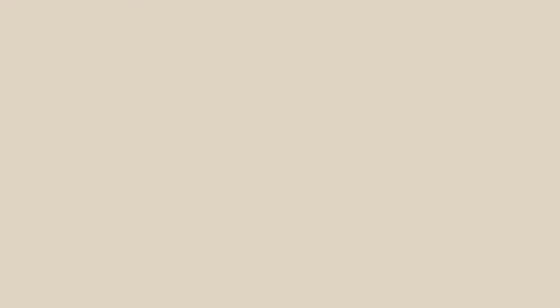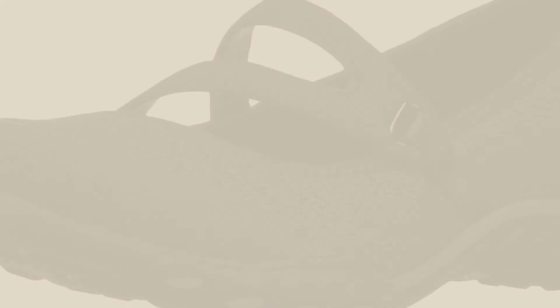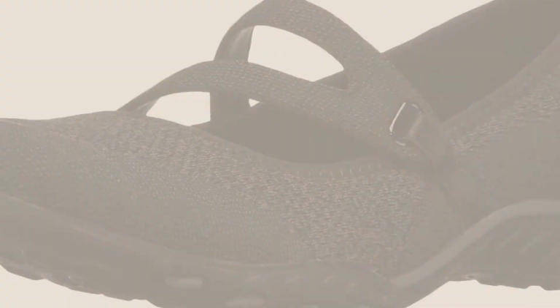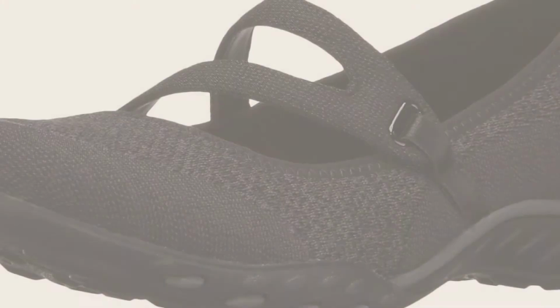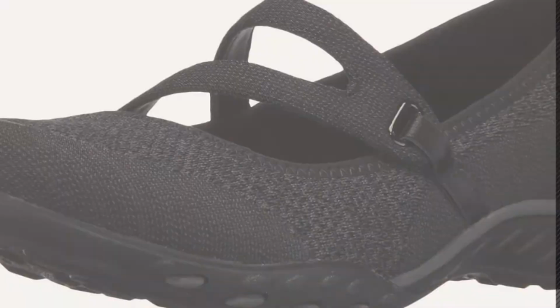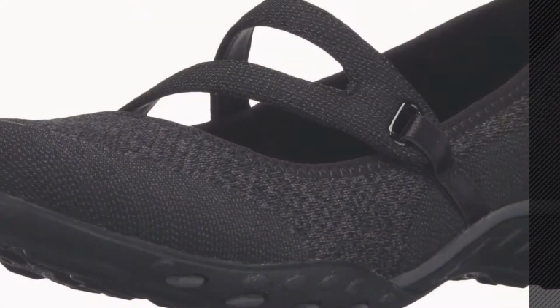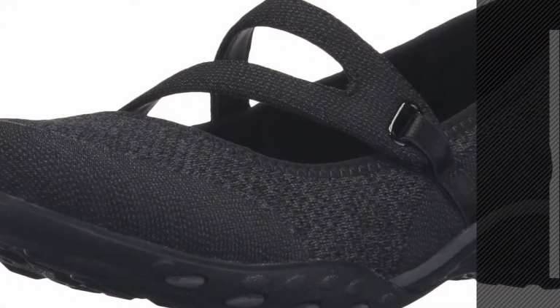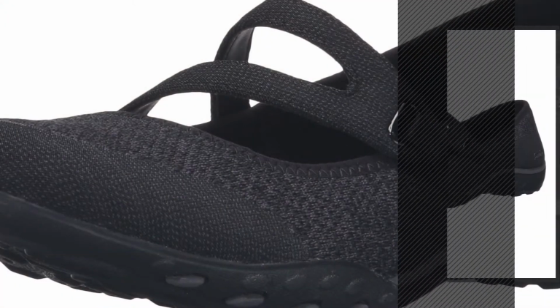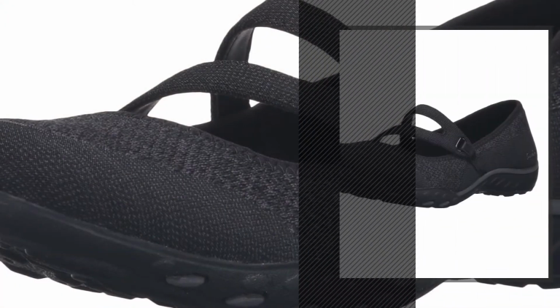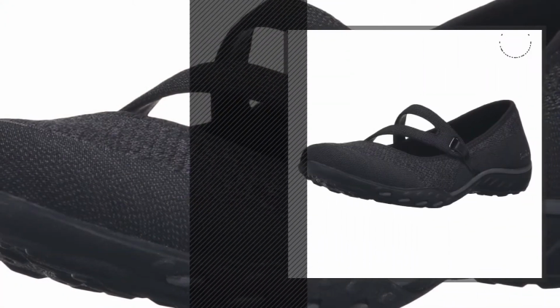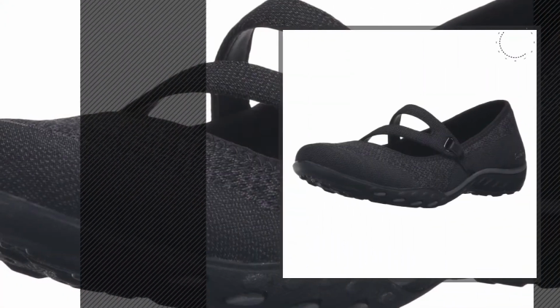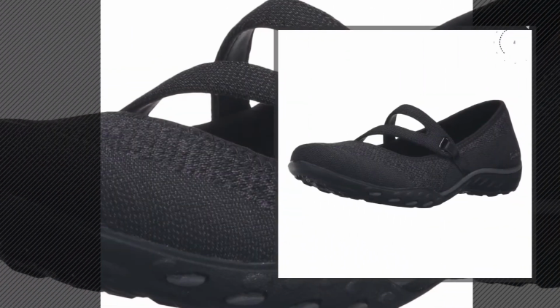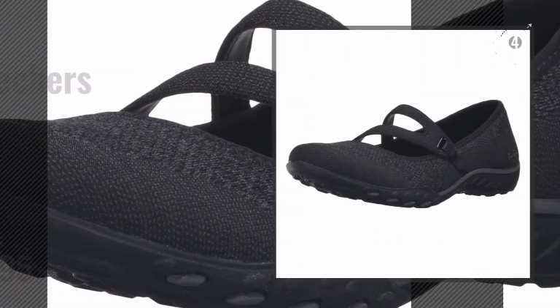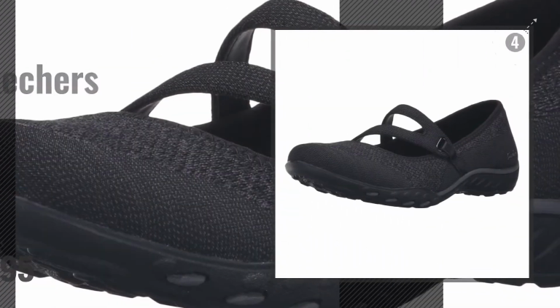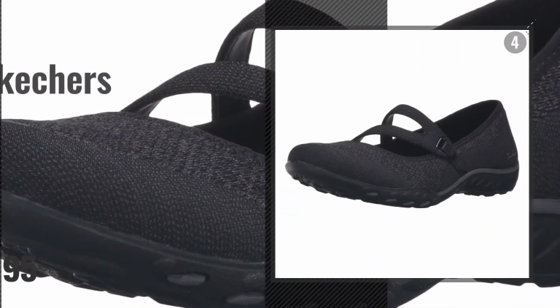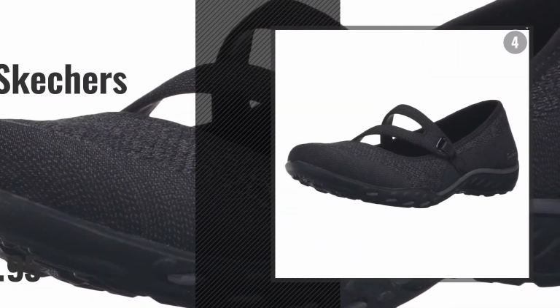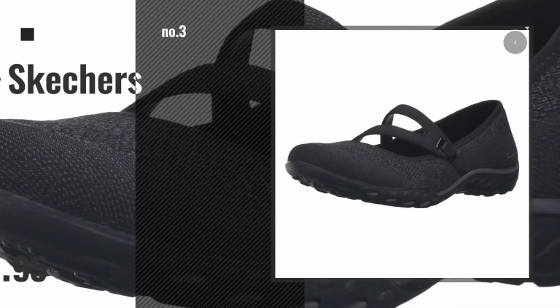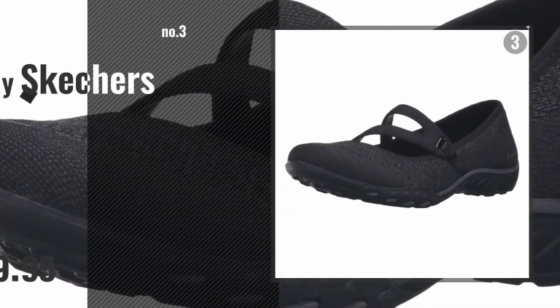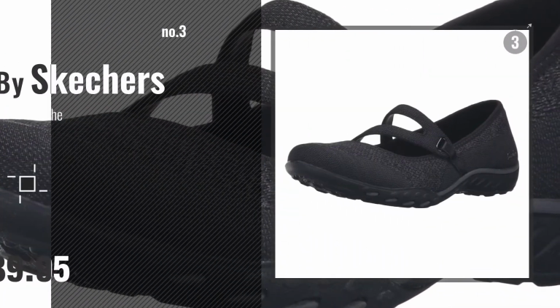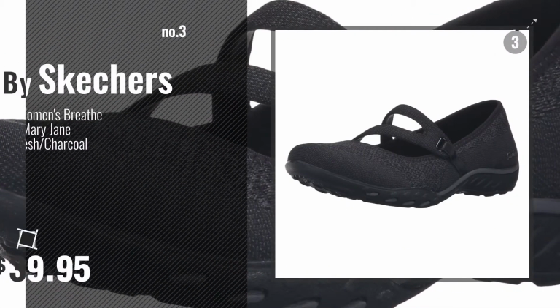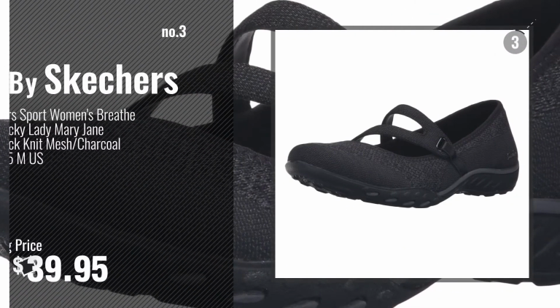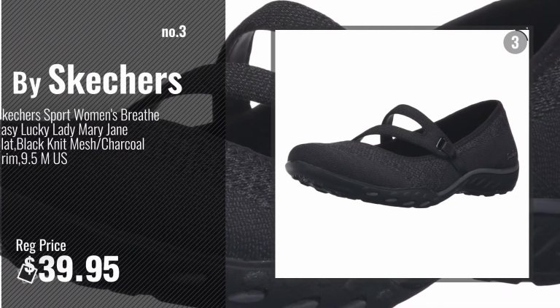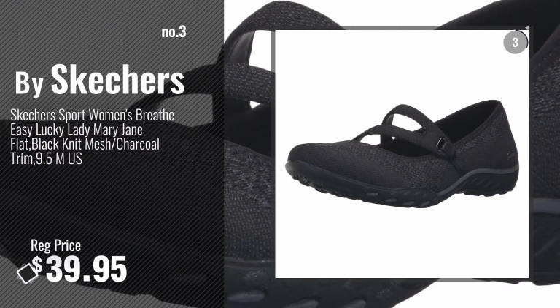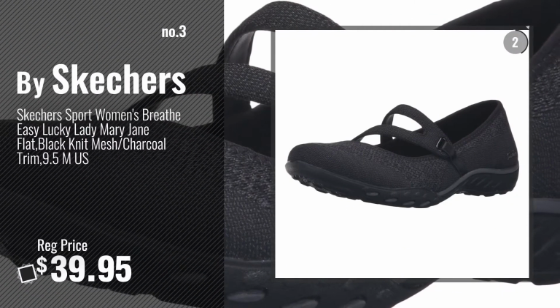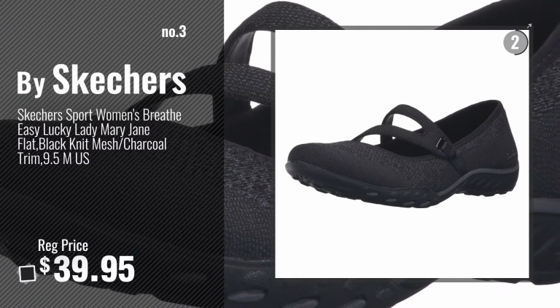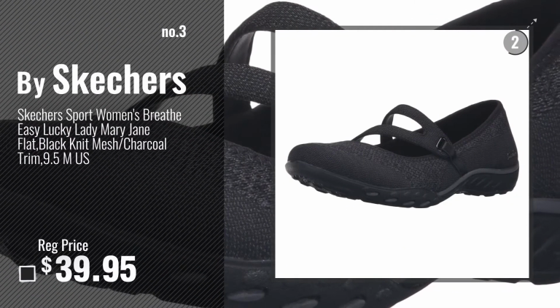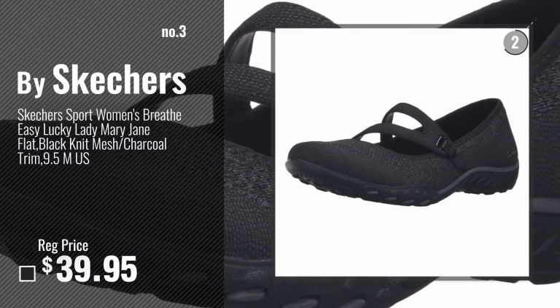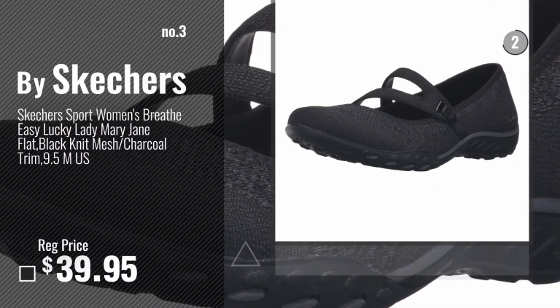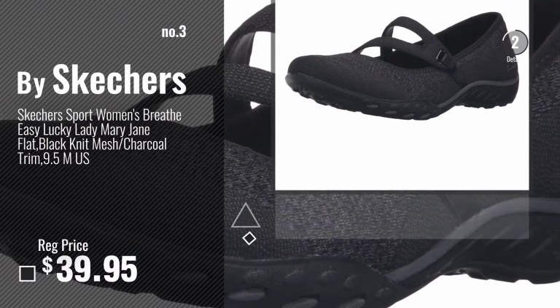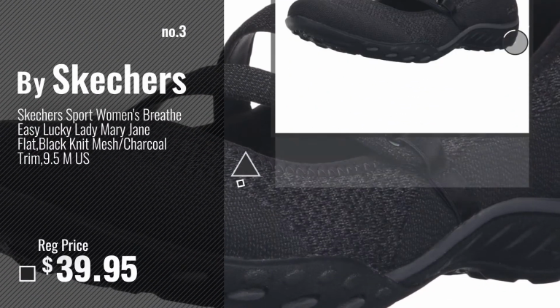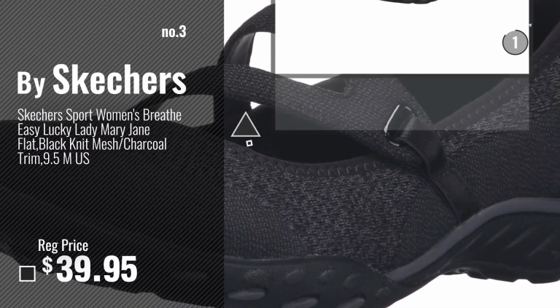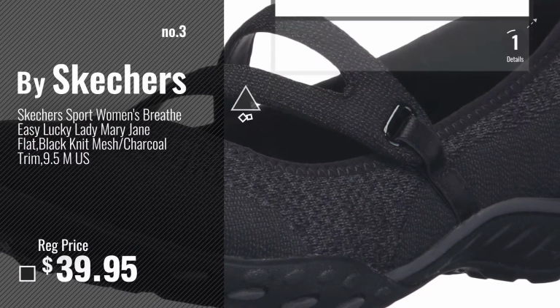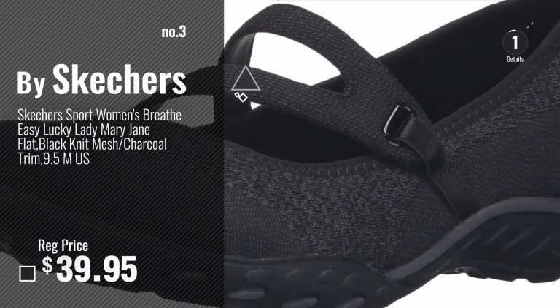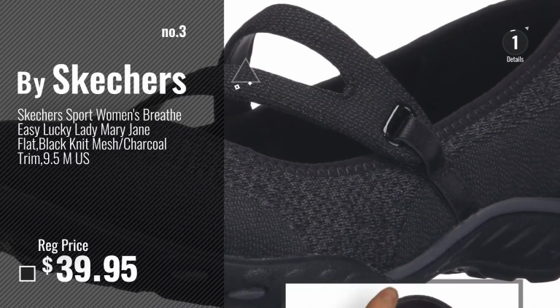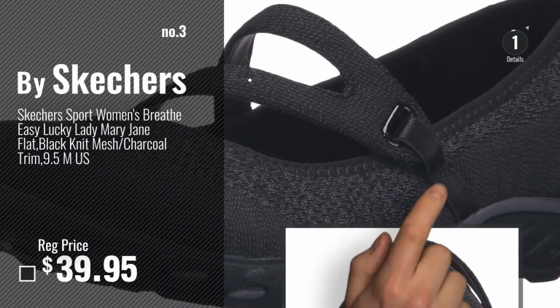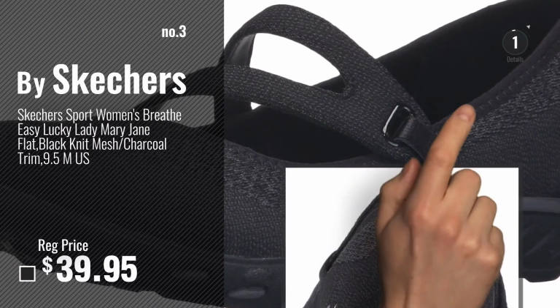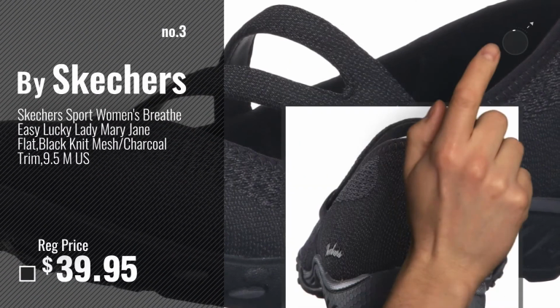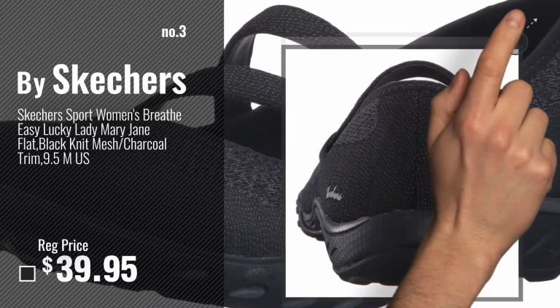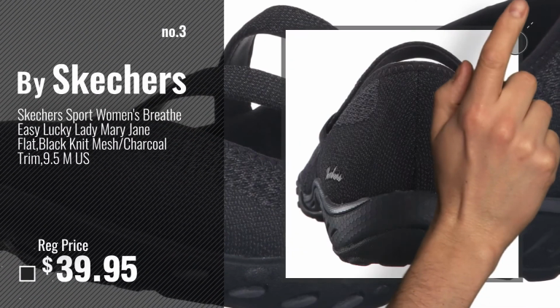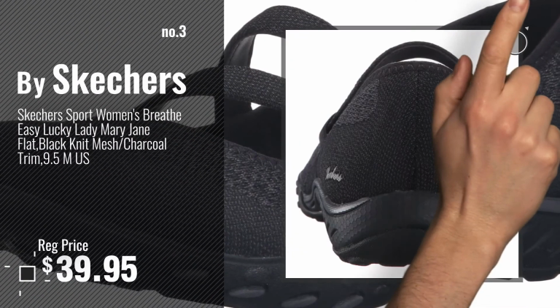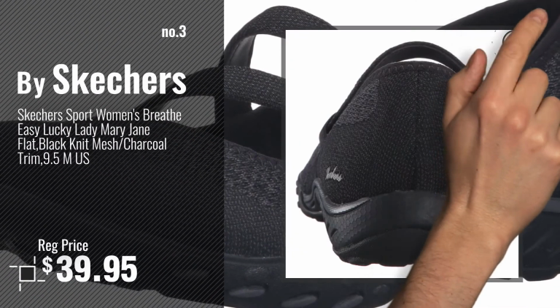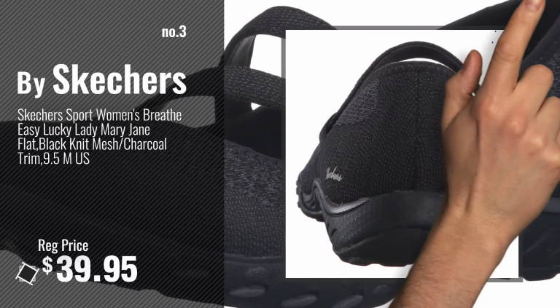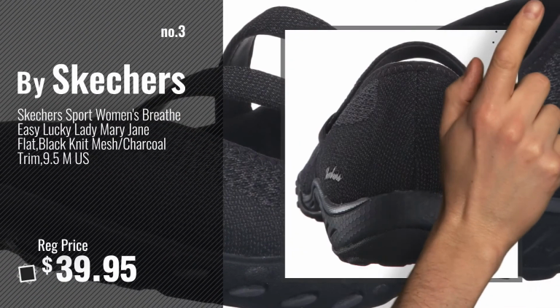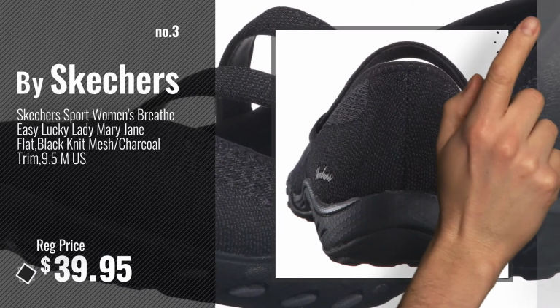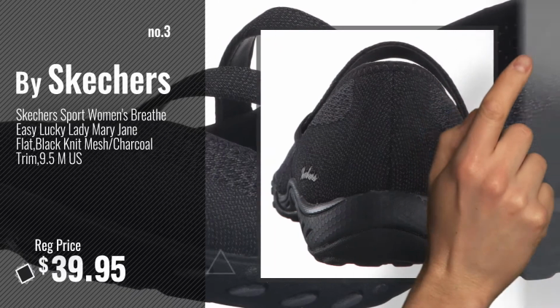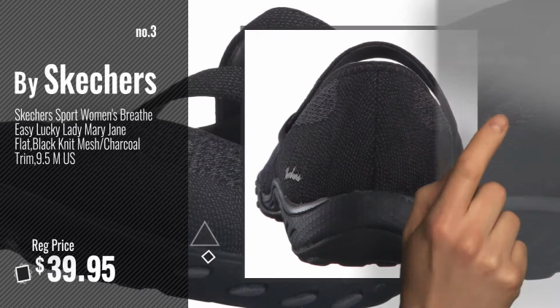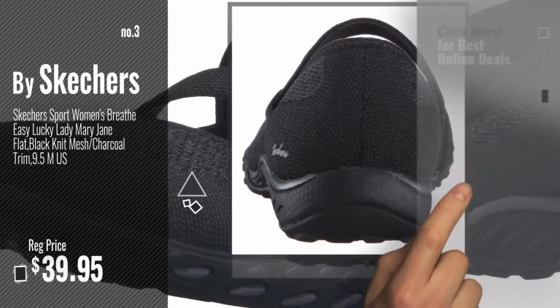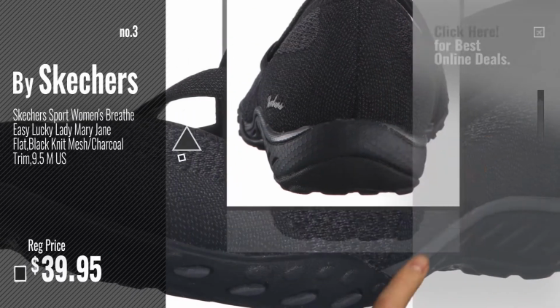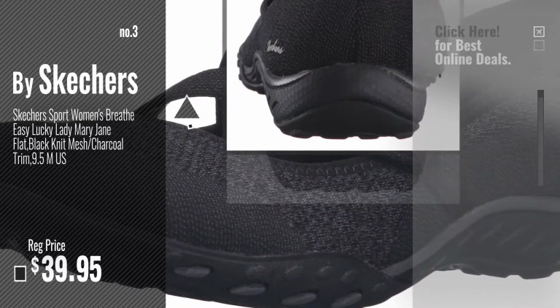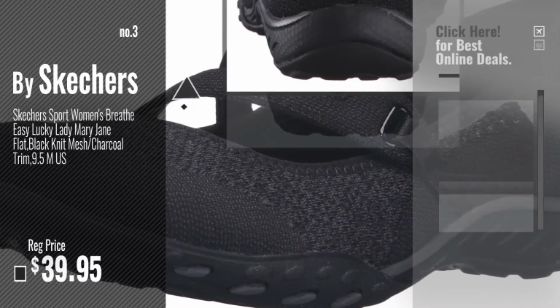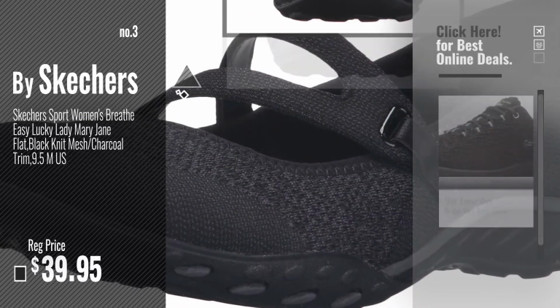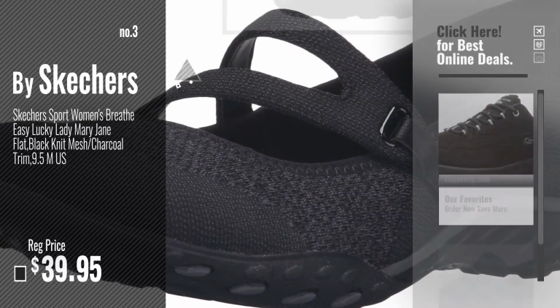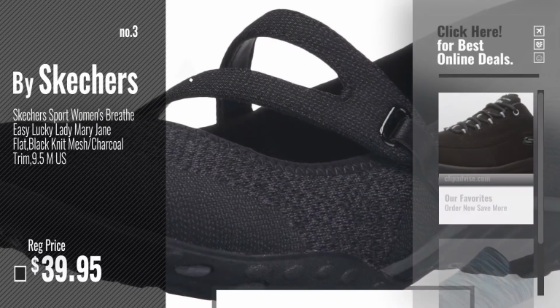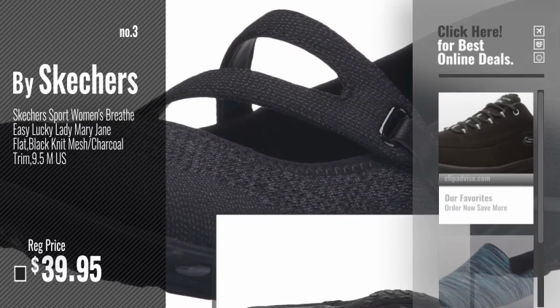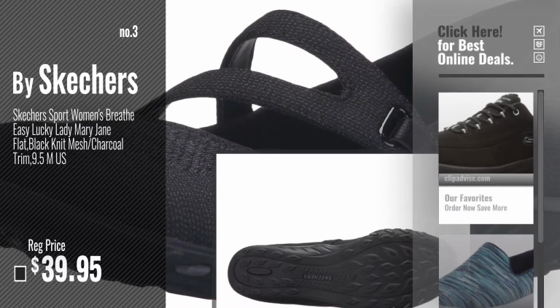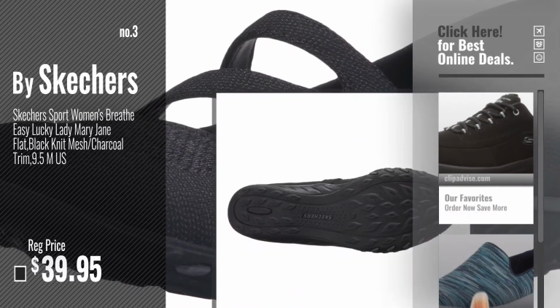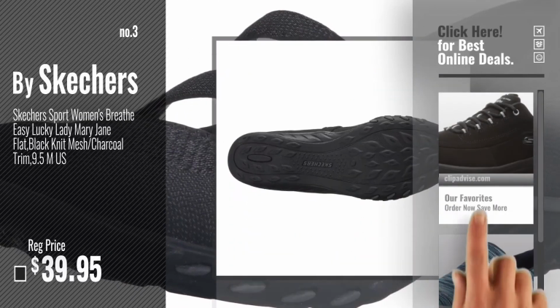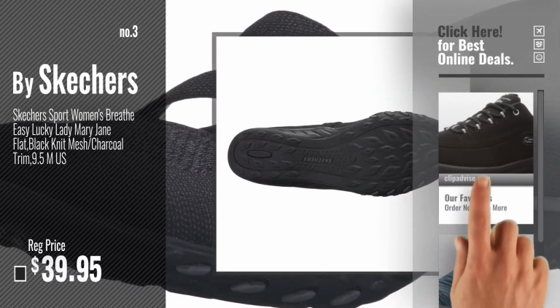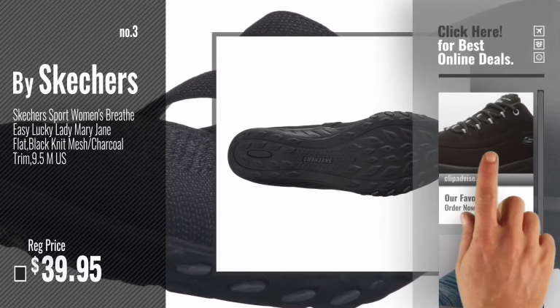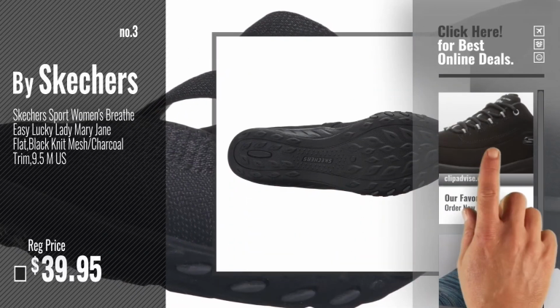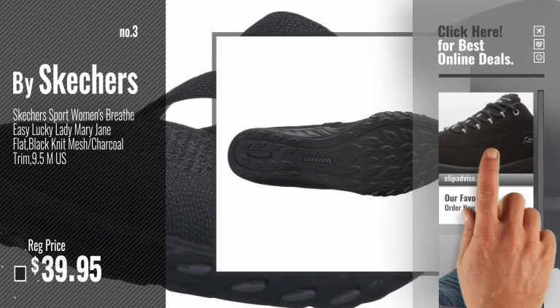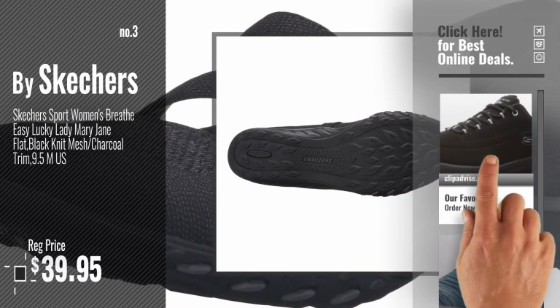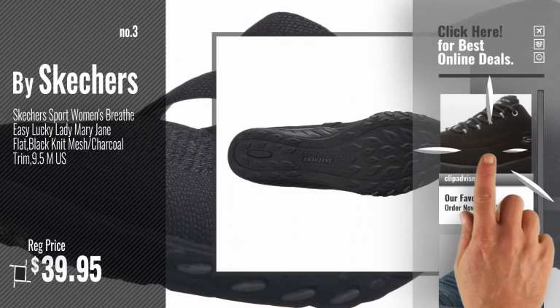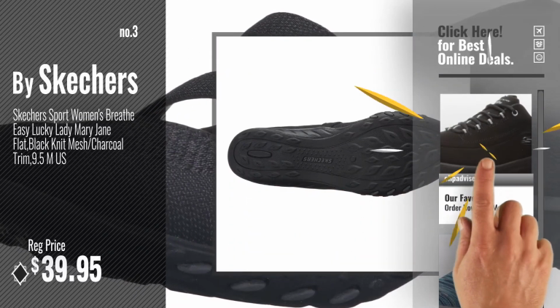Number 3. Get your favorite Skechers shoes for women now. Just click this circle in the corner.